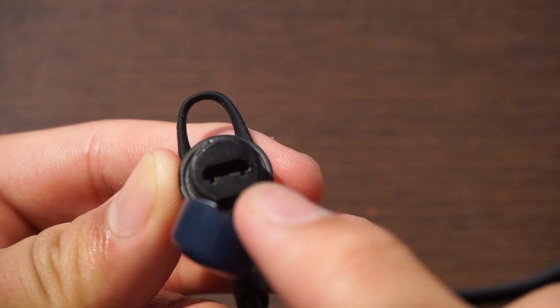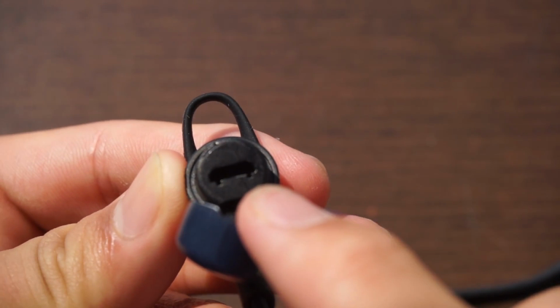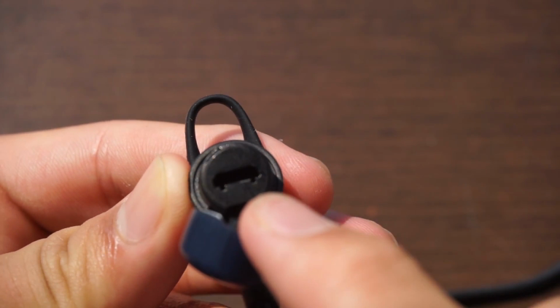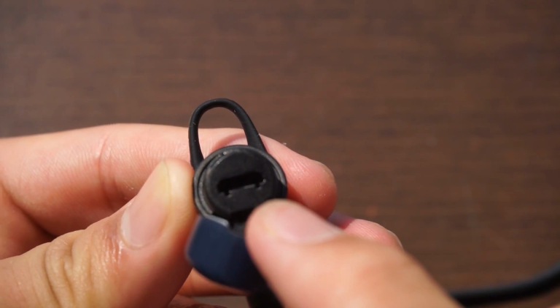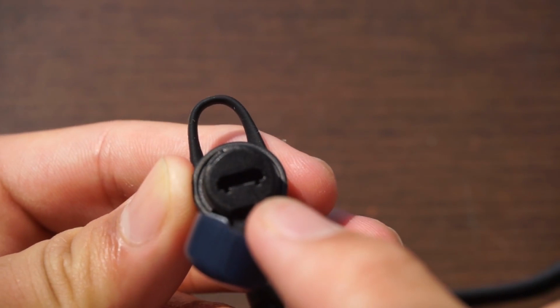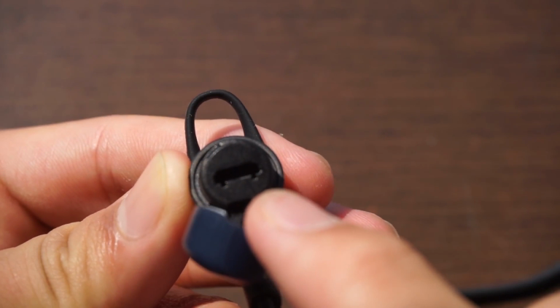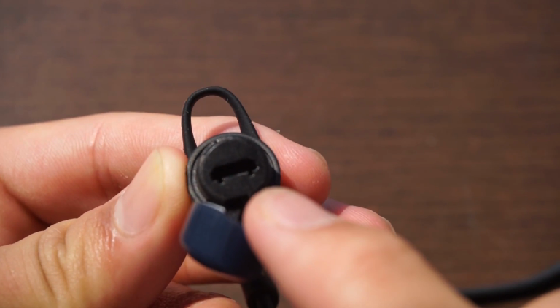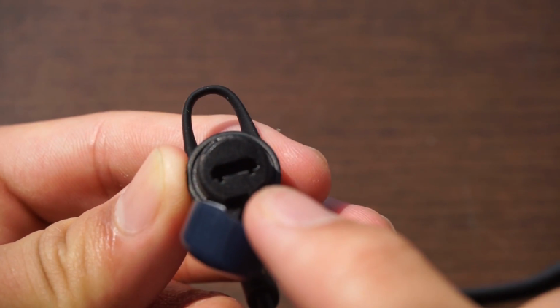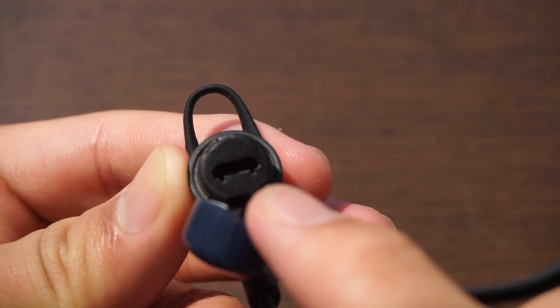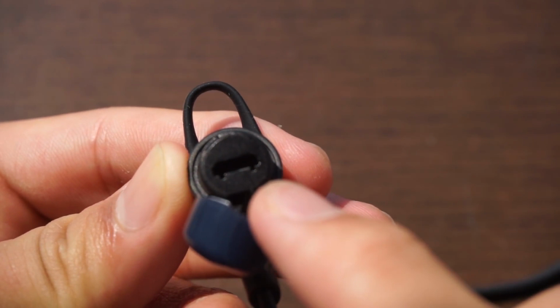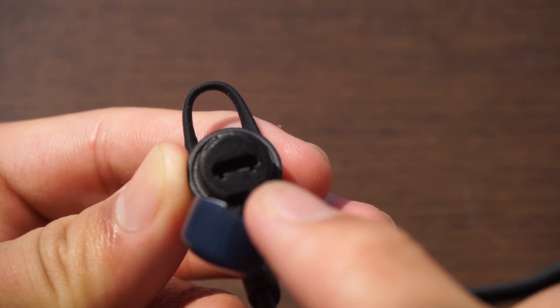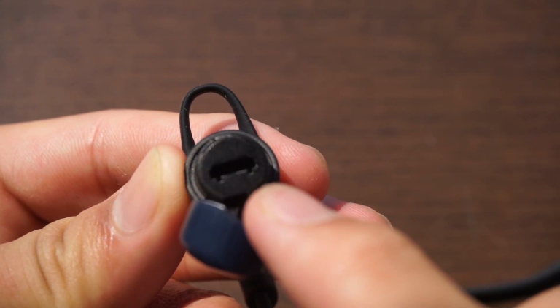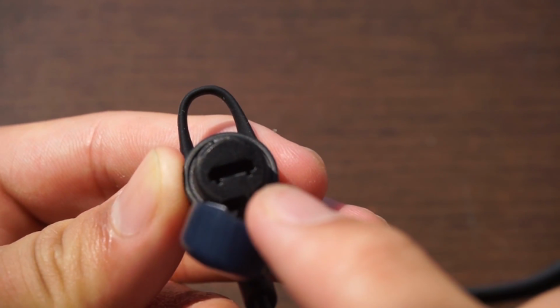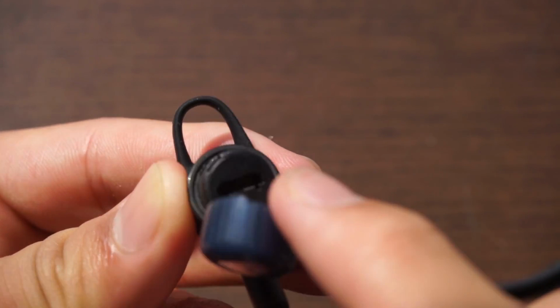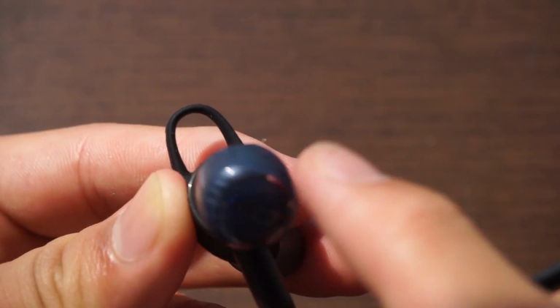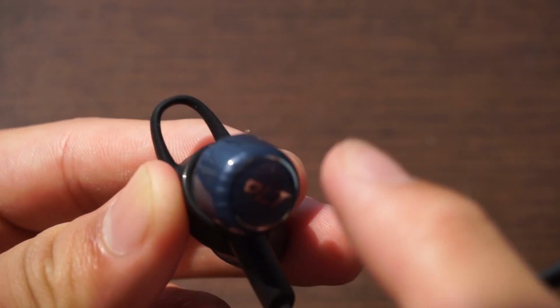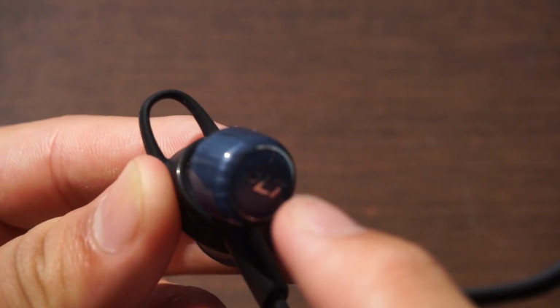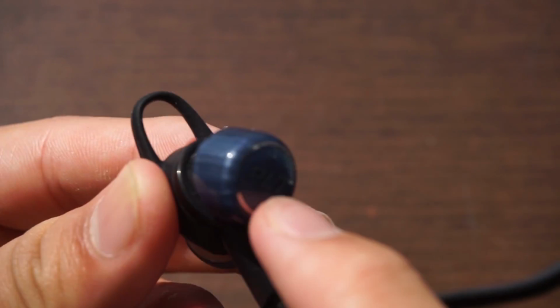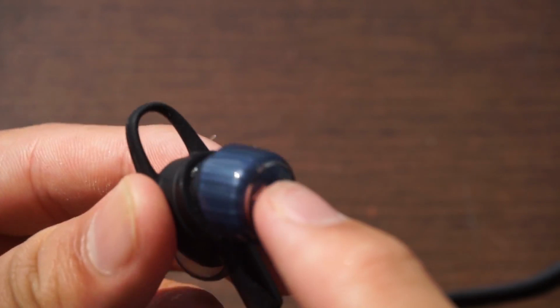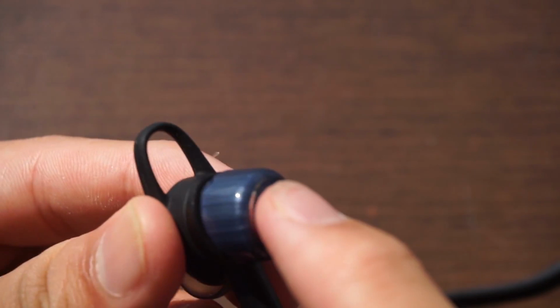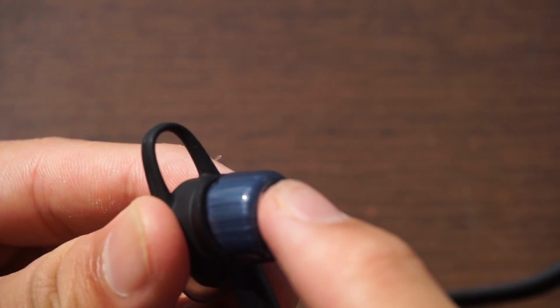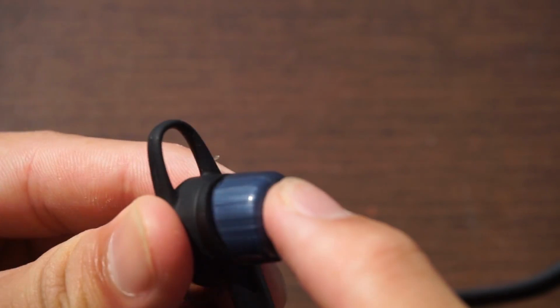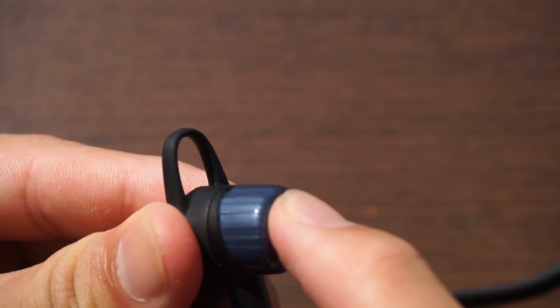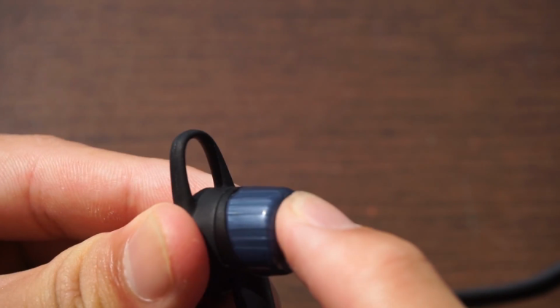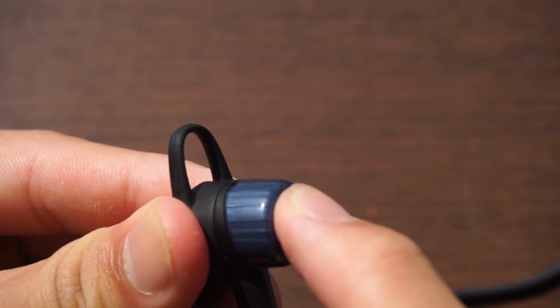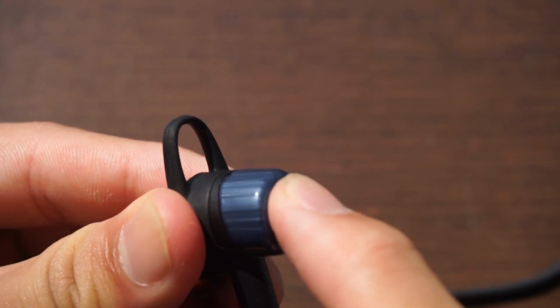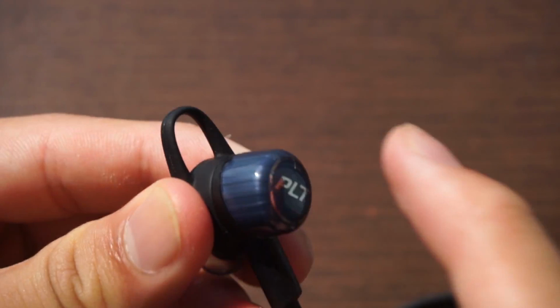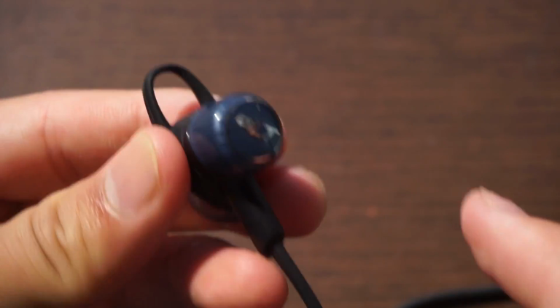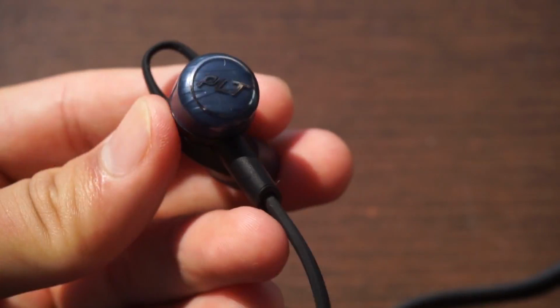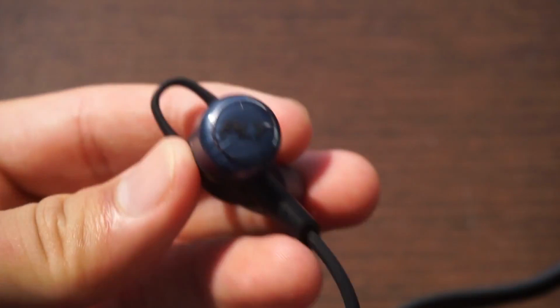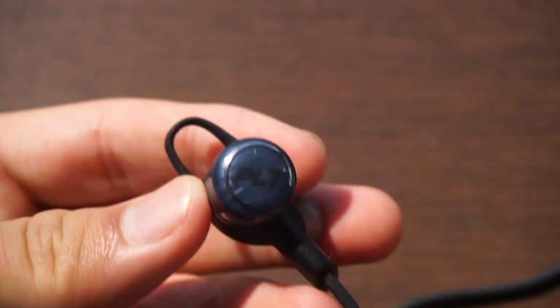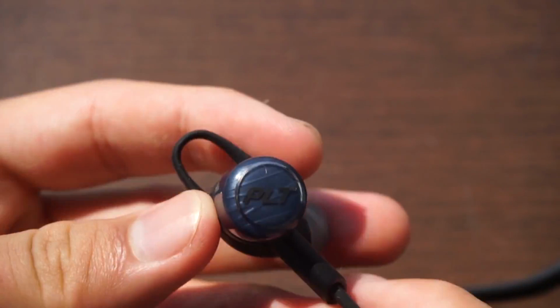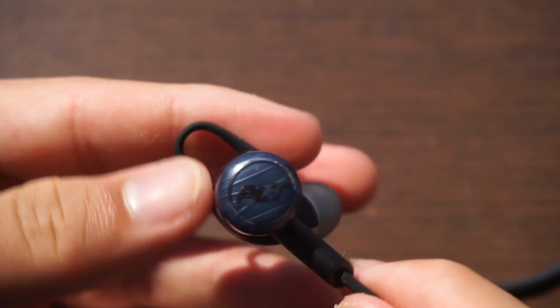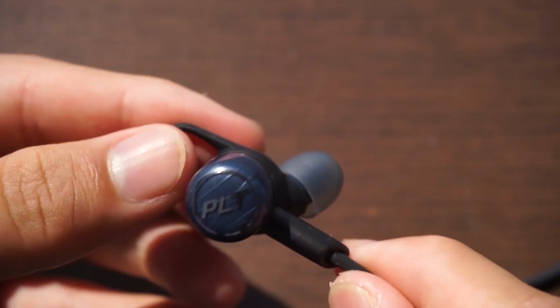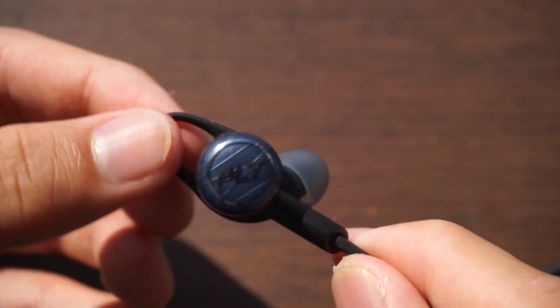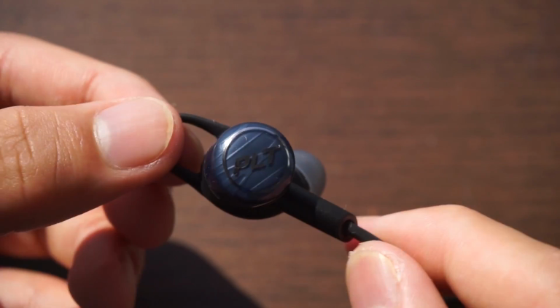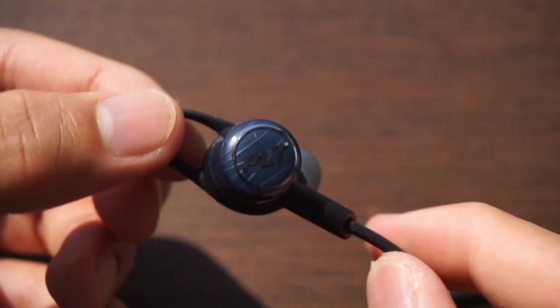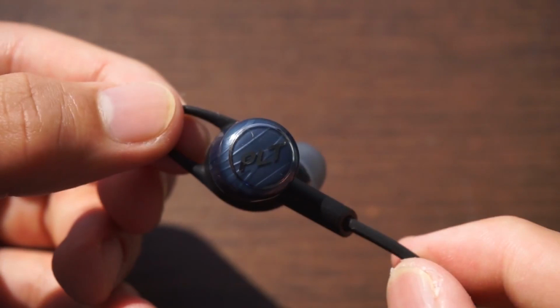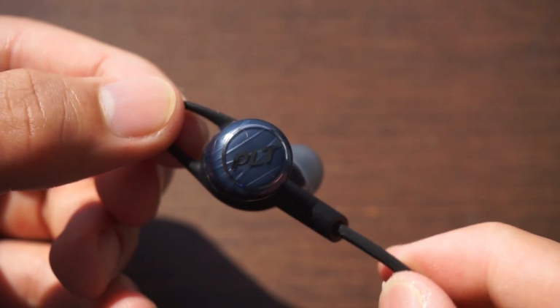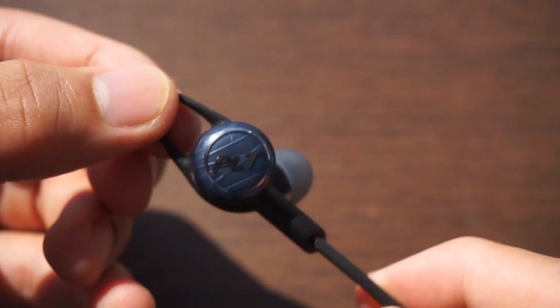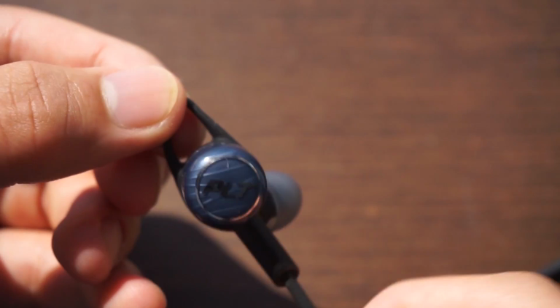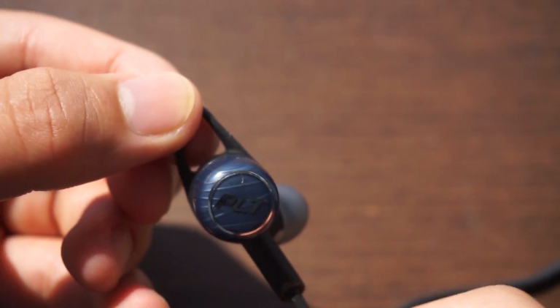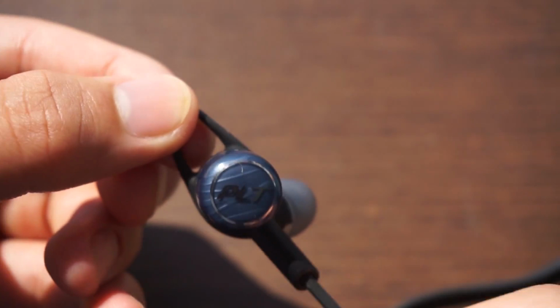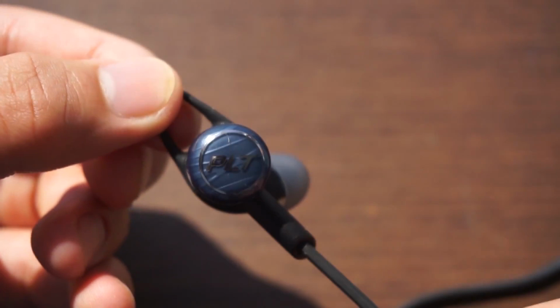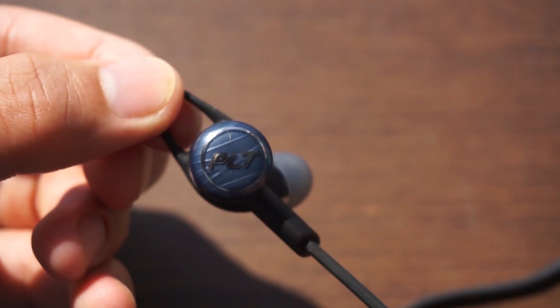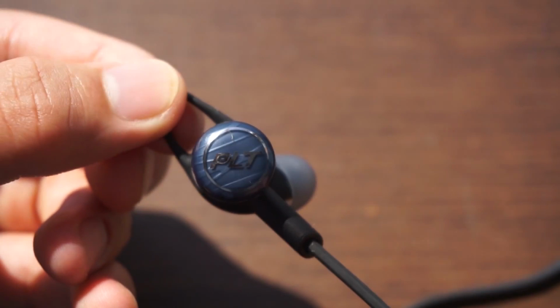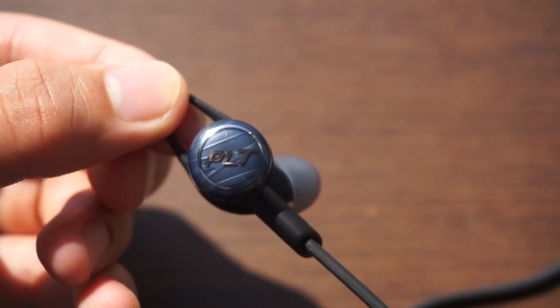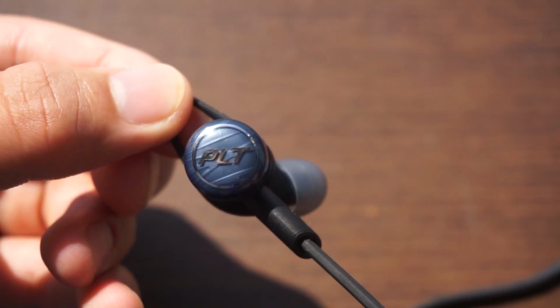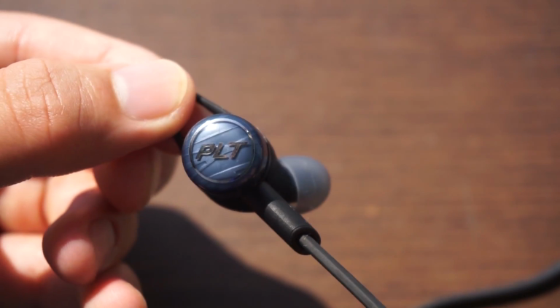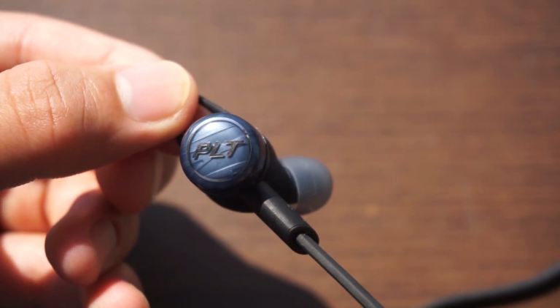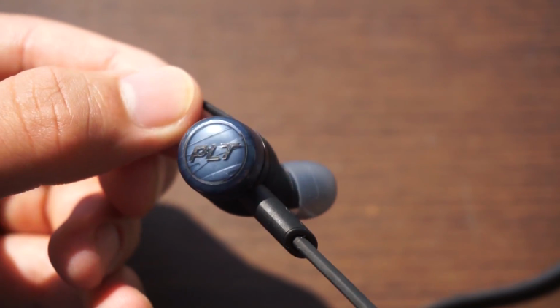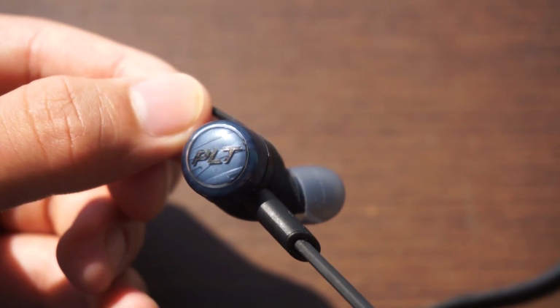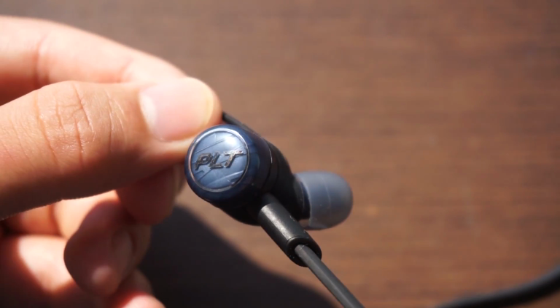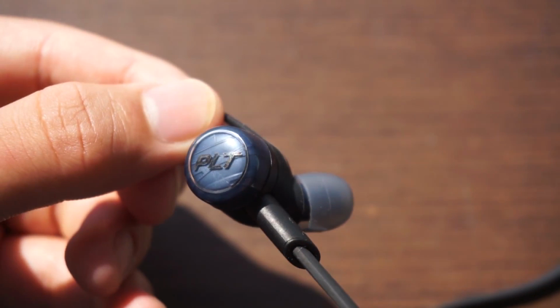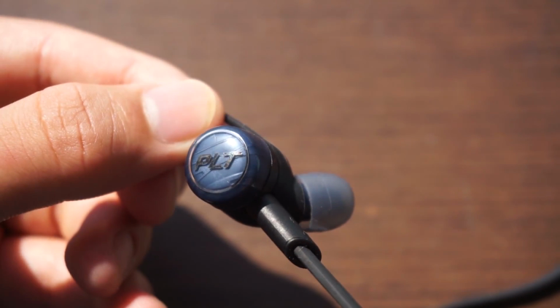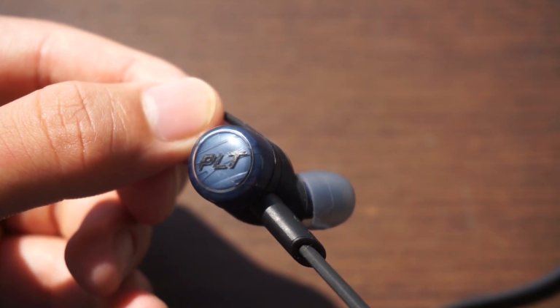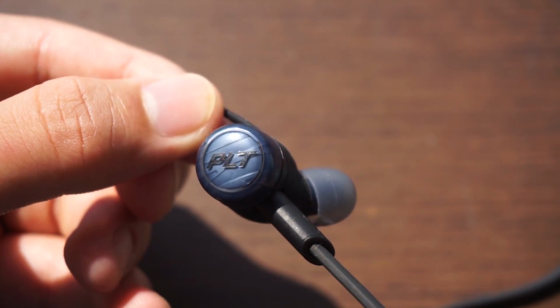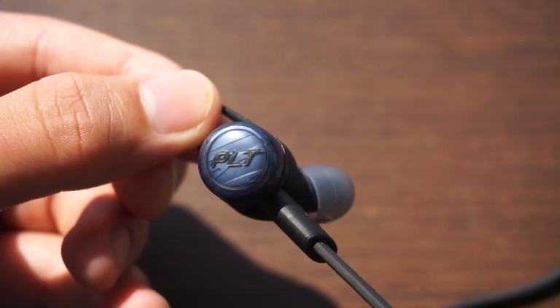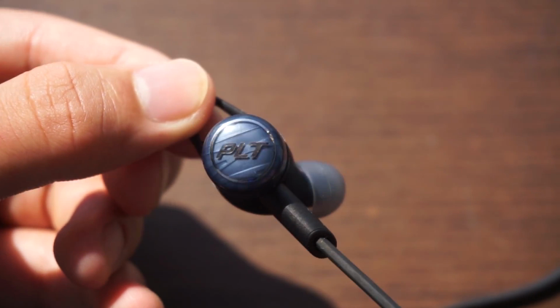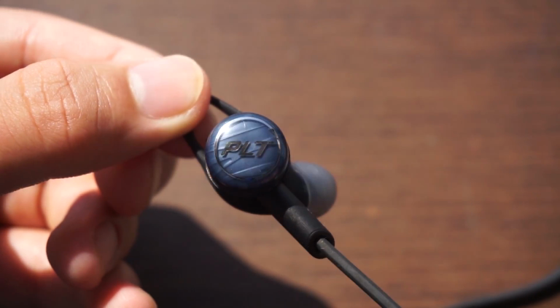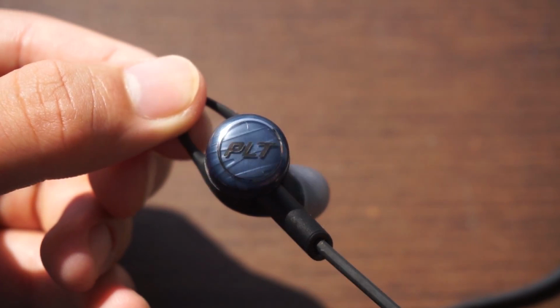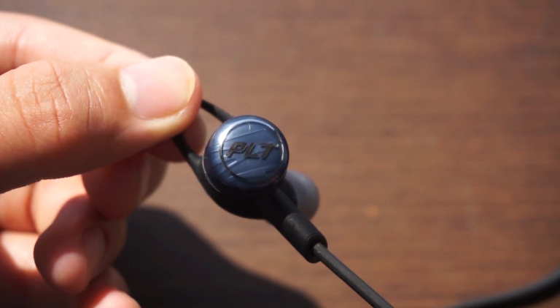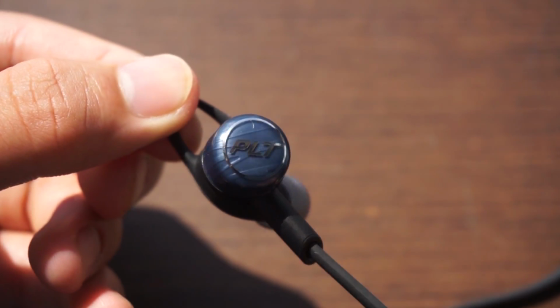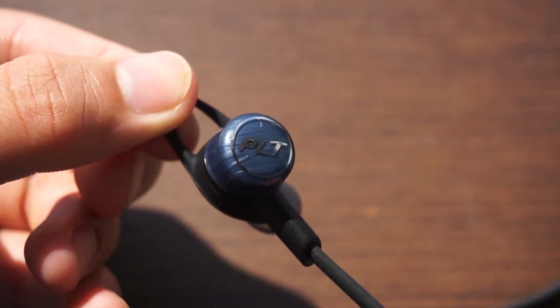To charge these earphones there is a port on the right earphone. You simply have to pull off the cap to reveal the plug where you insert the Android cable.